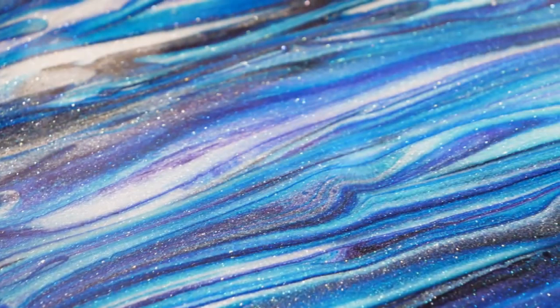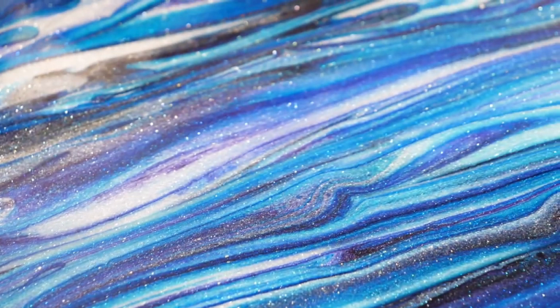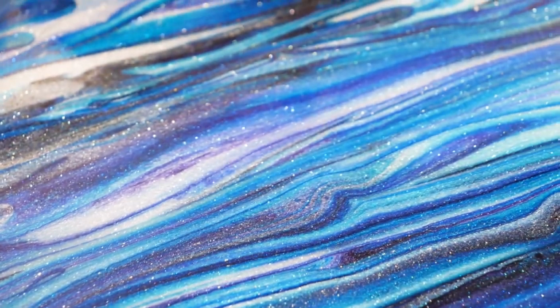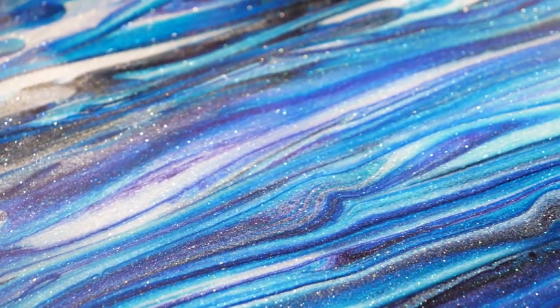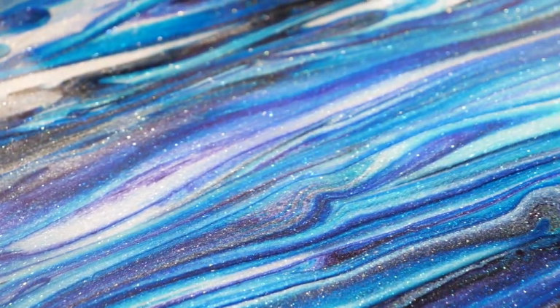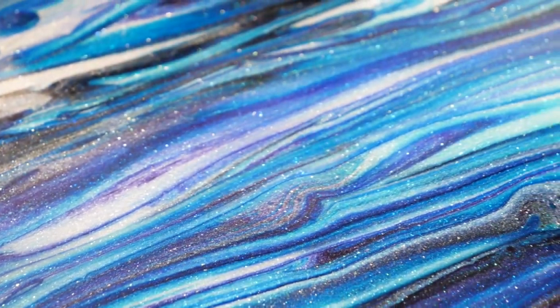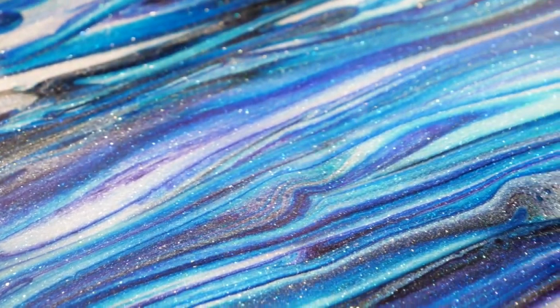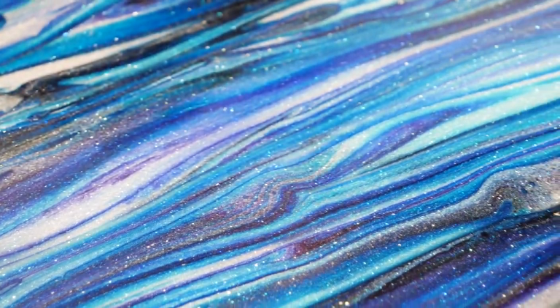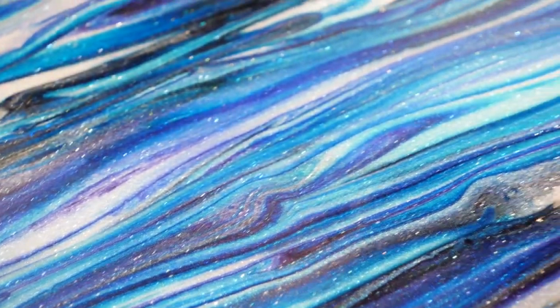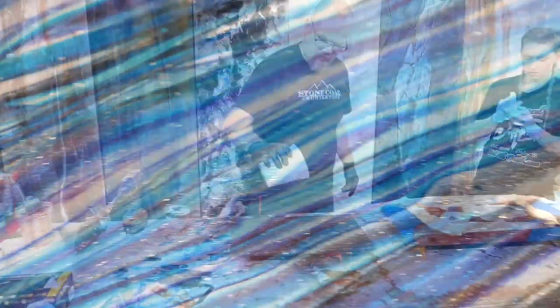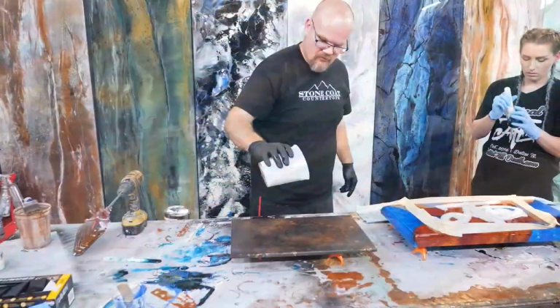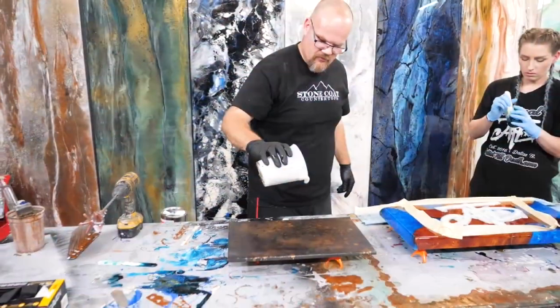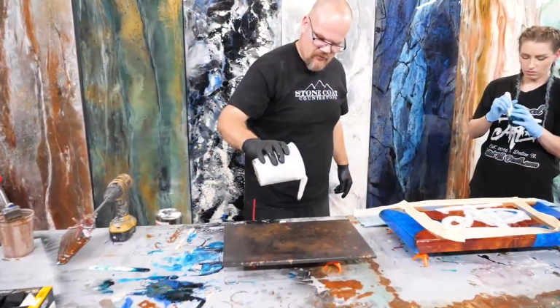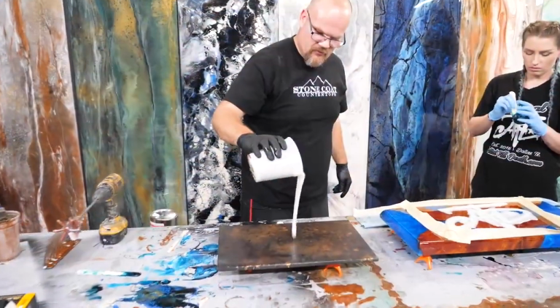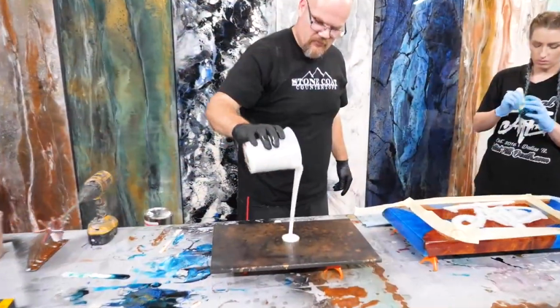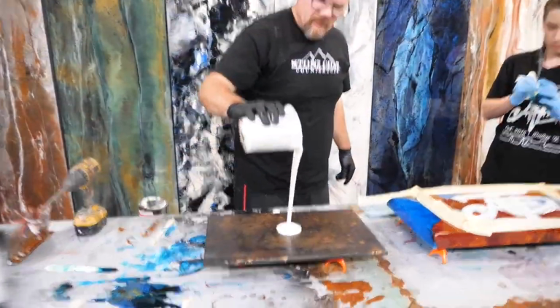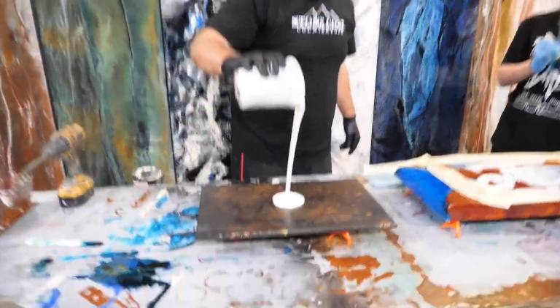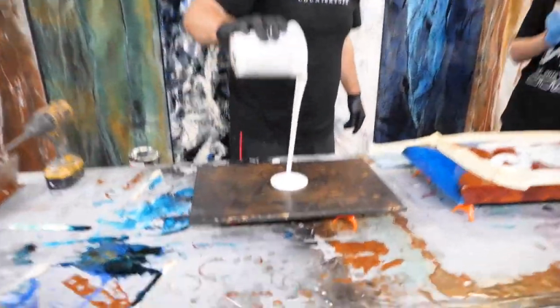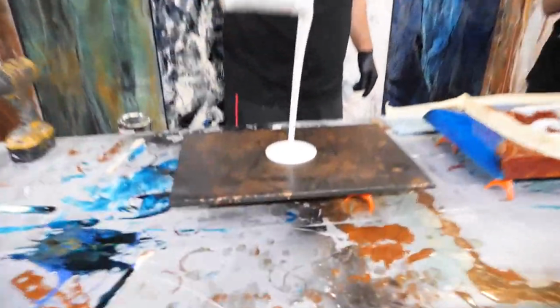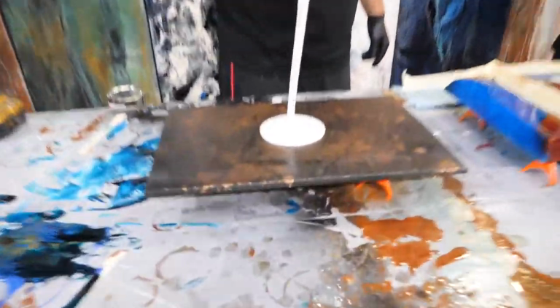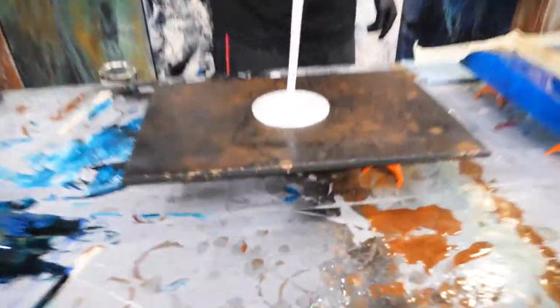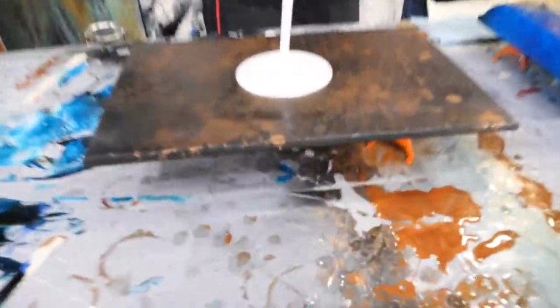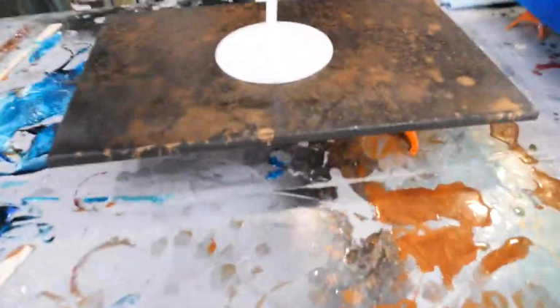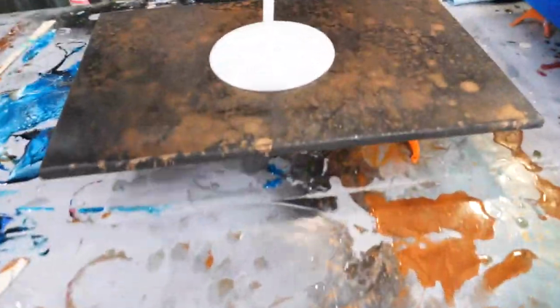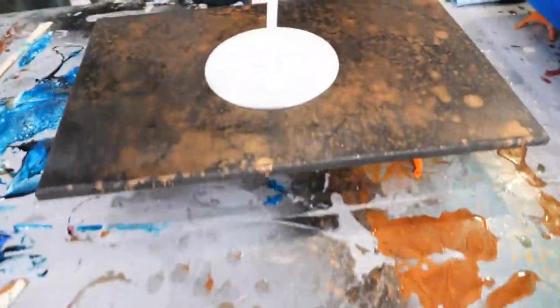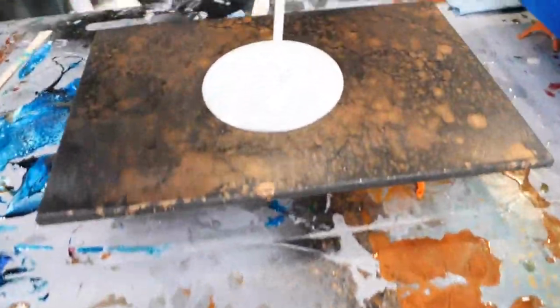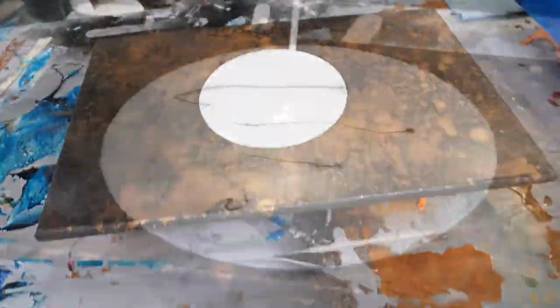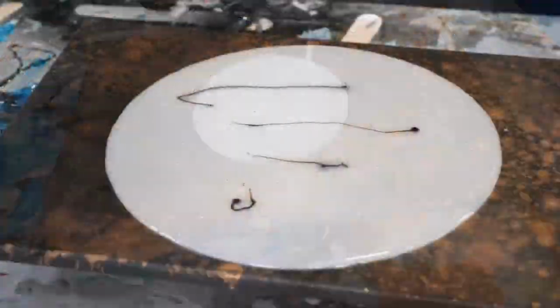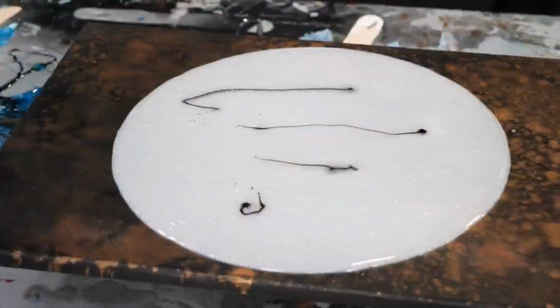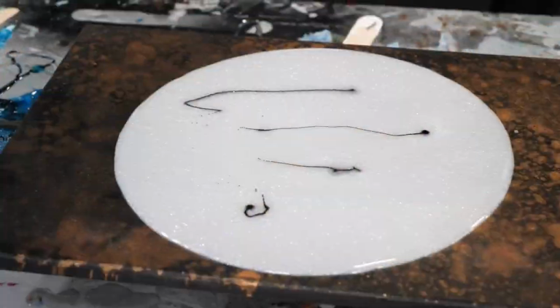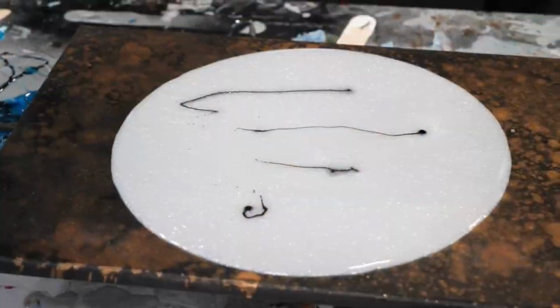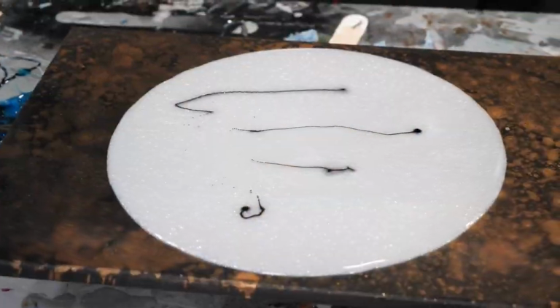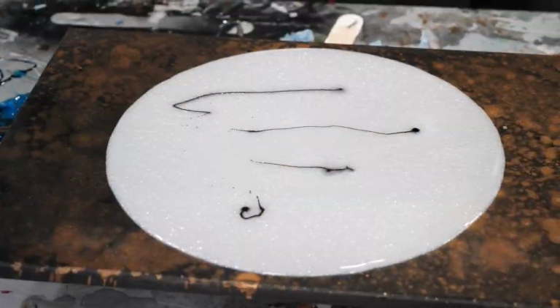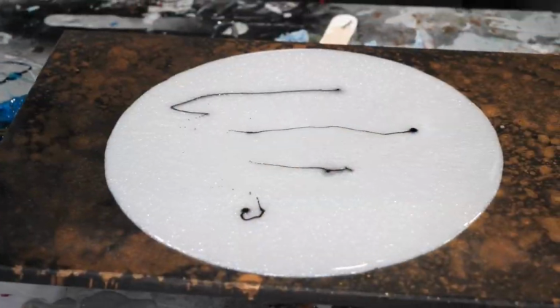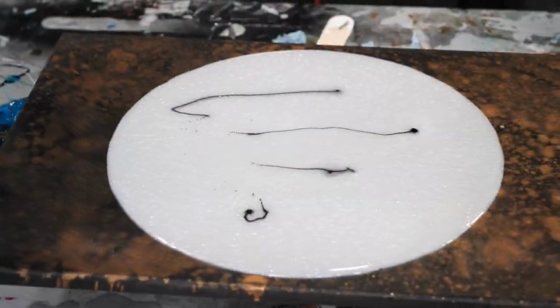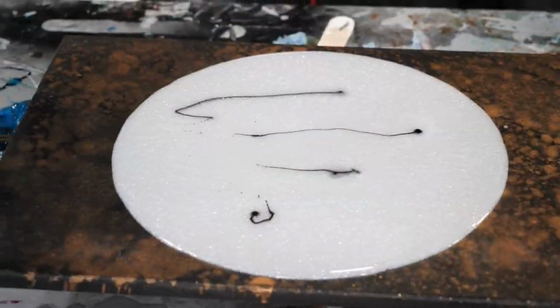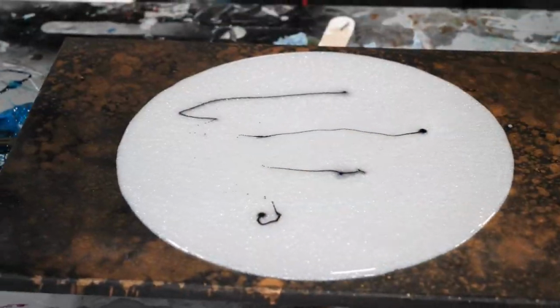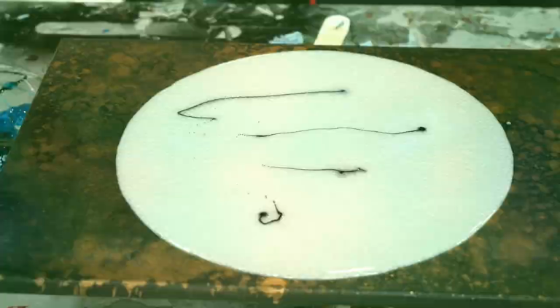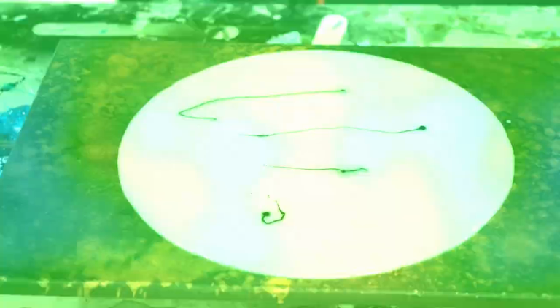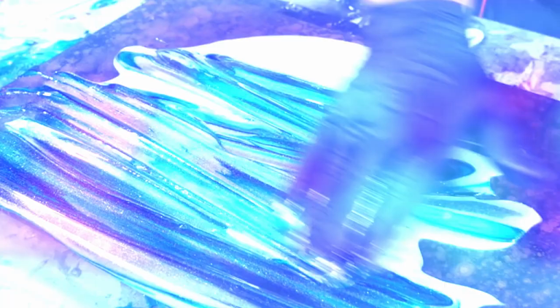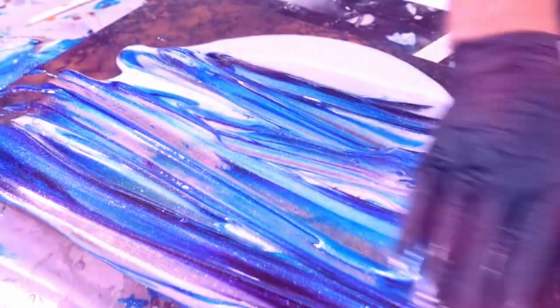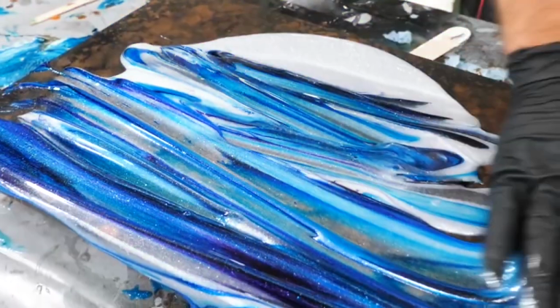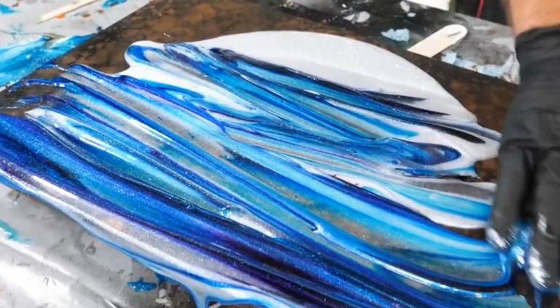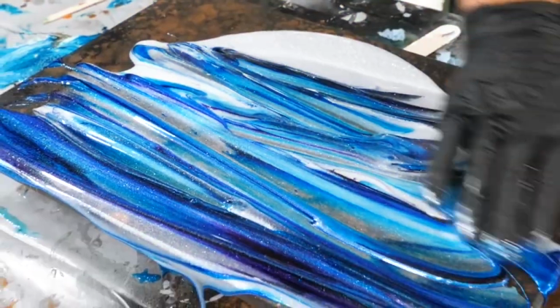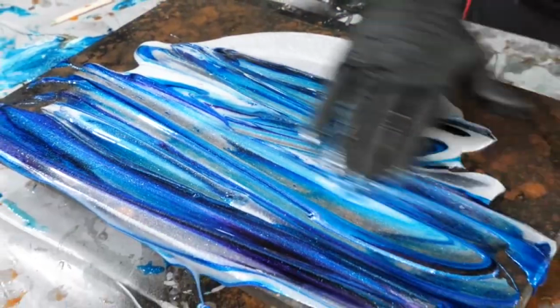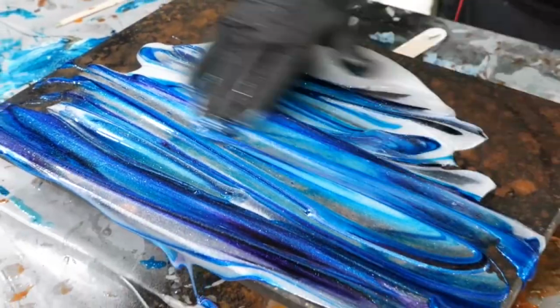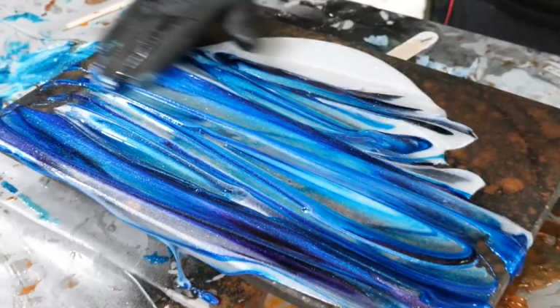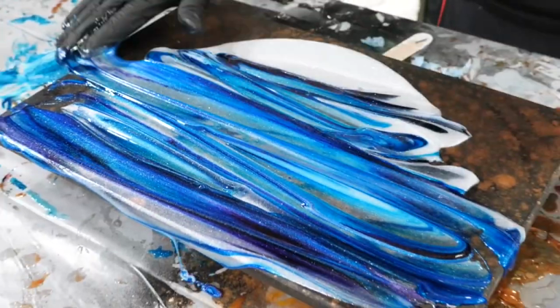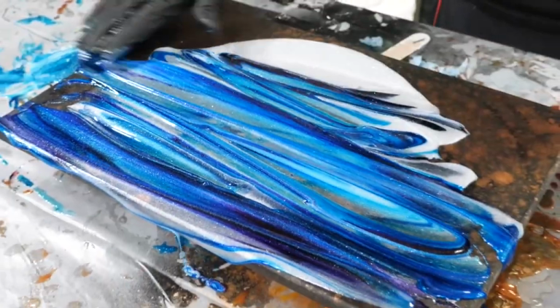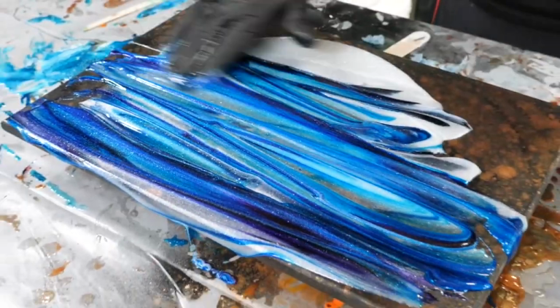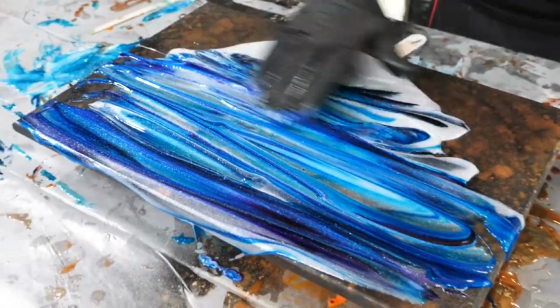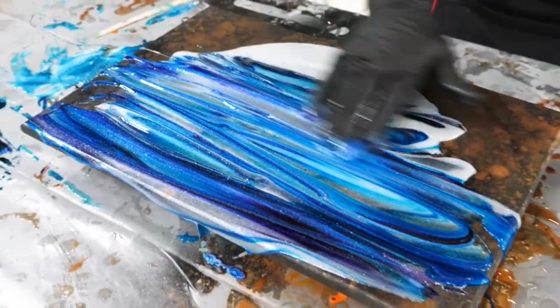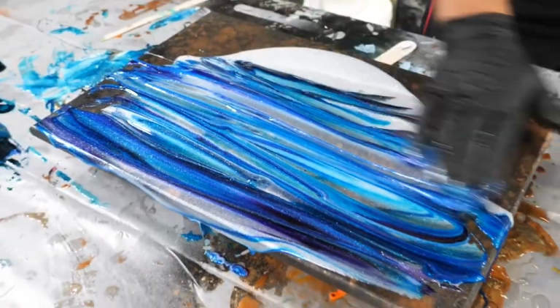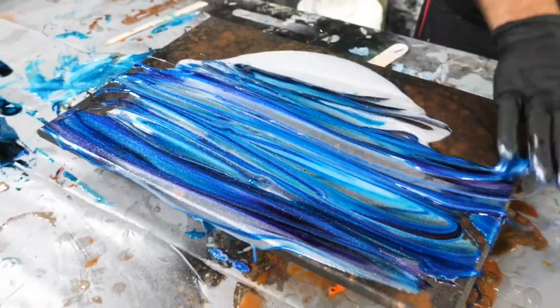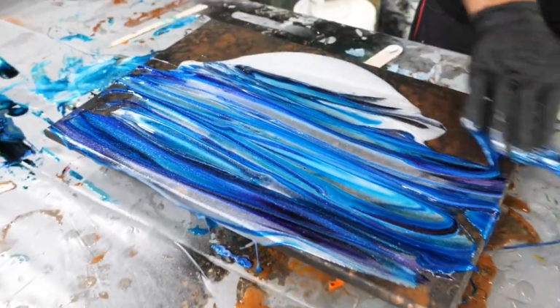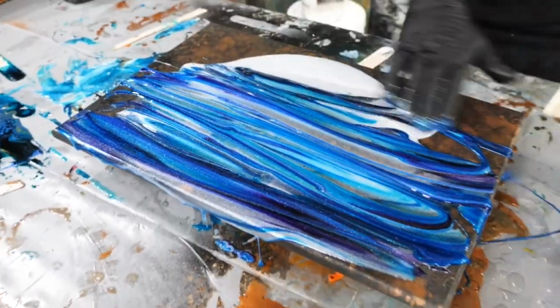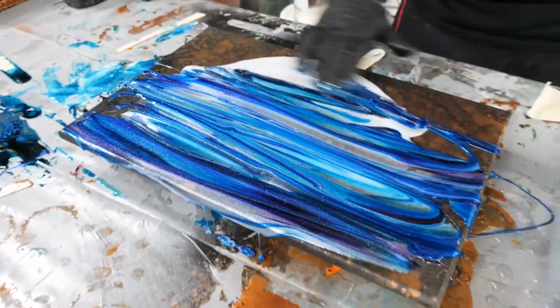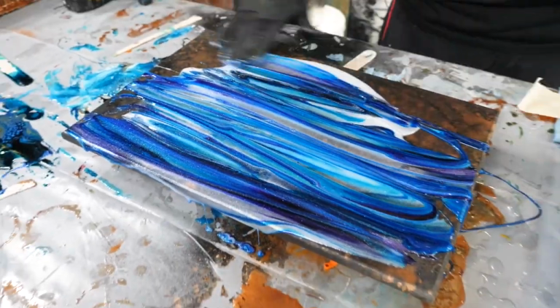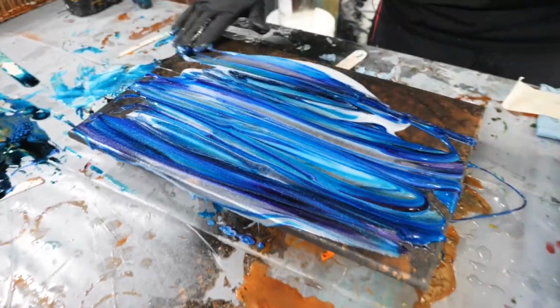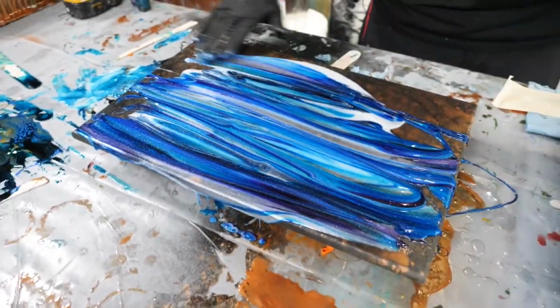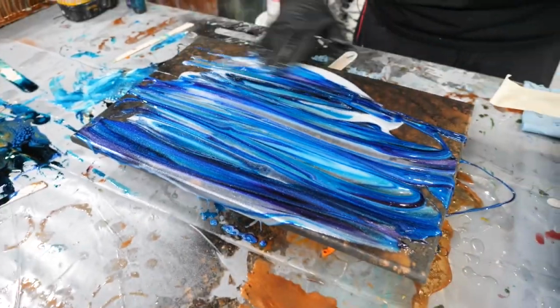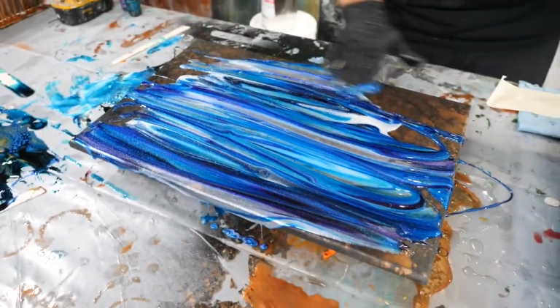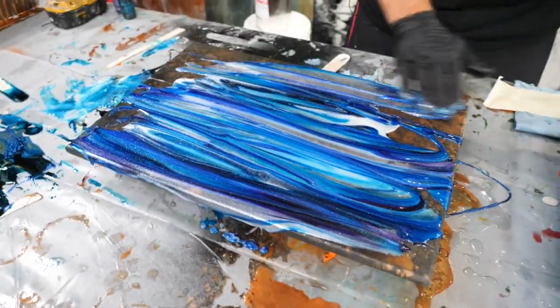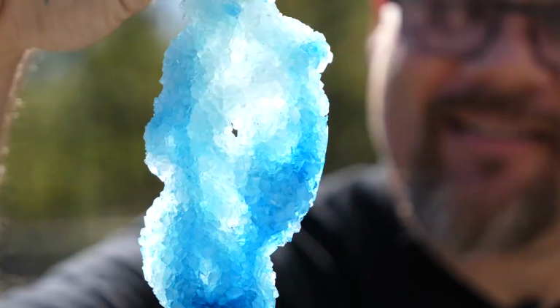Tell me that's not the easiest piece ever. Super easy. You can just make that a video of its own — a four-second painting. Yeah, it could be.